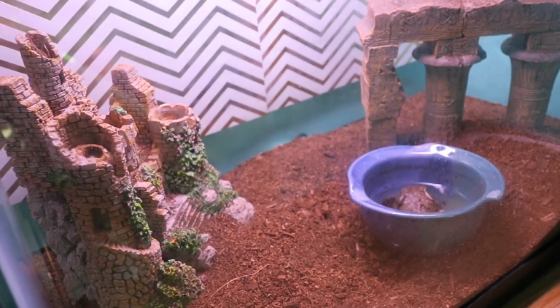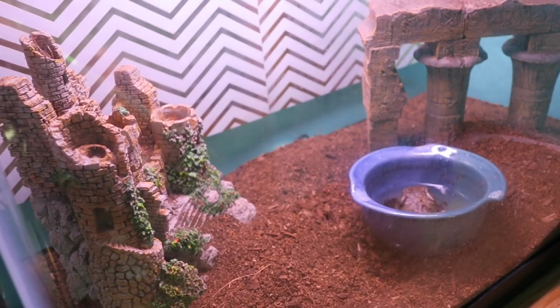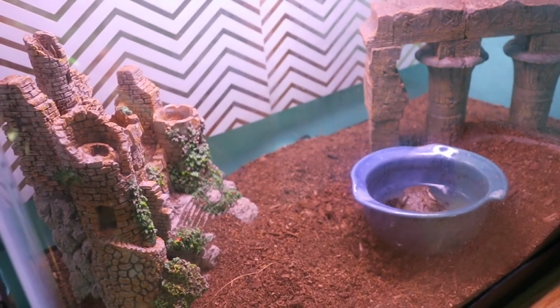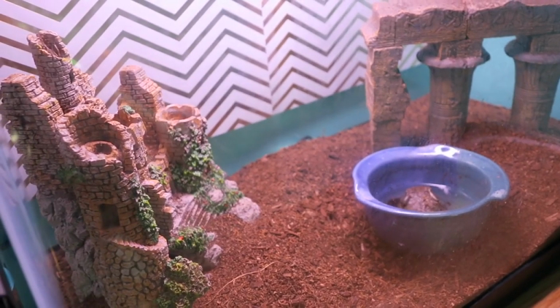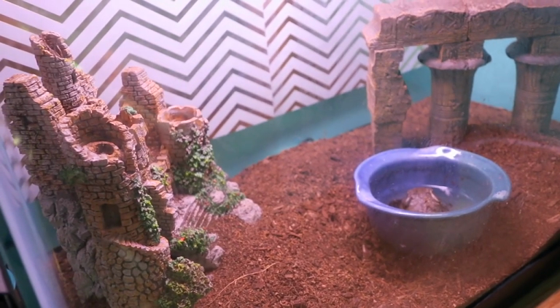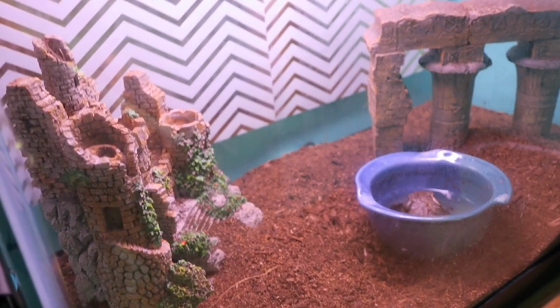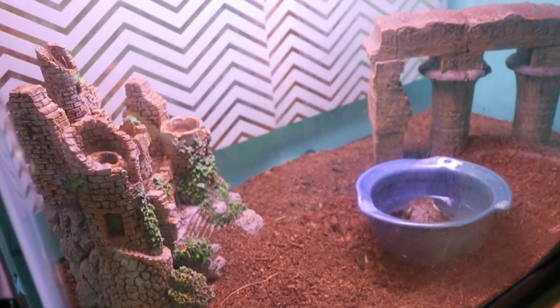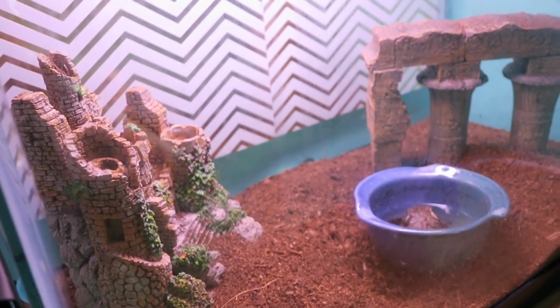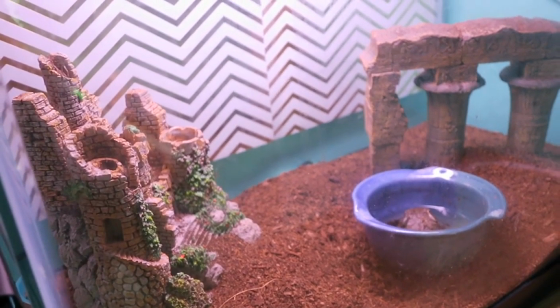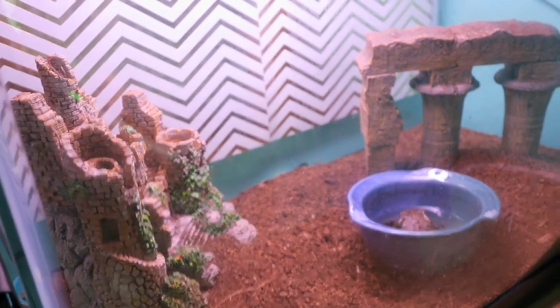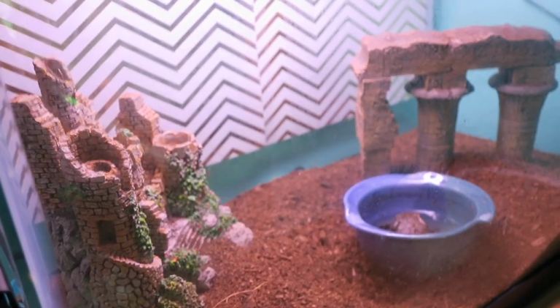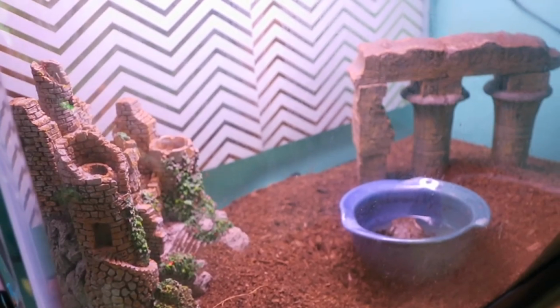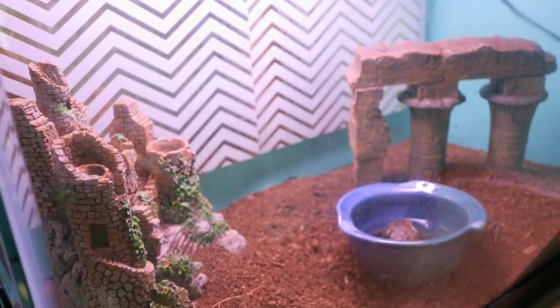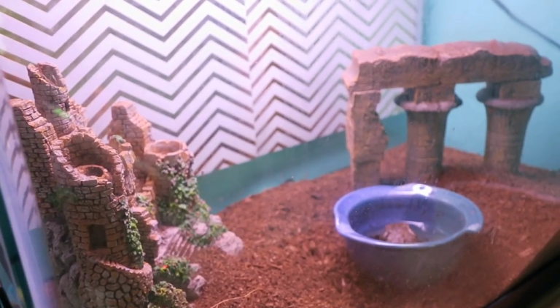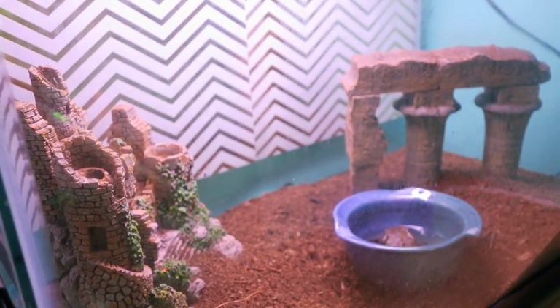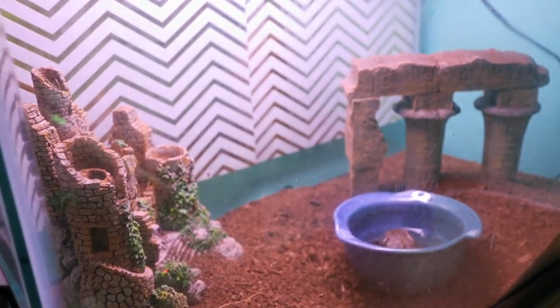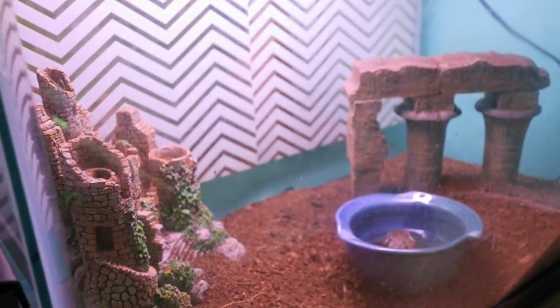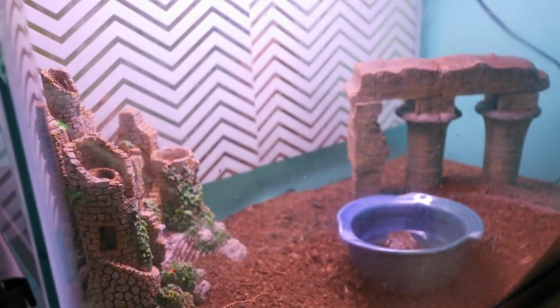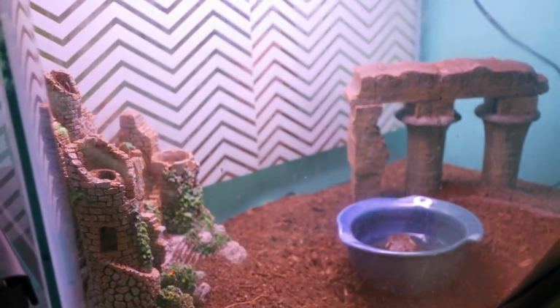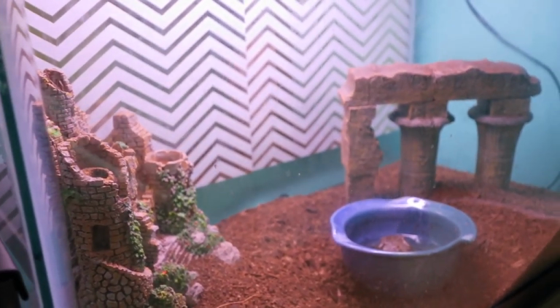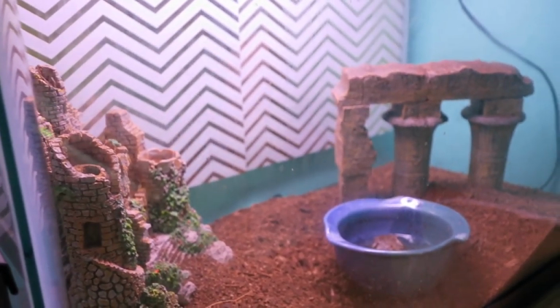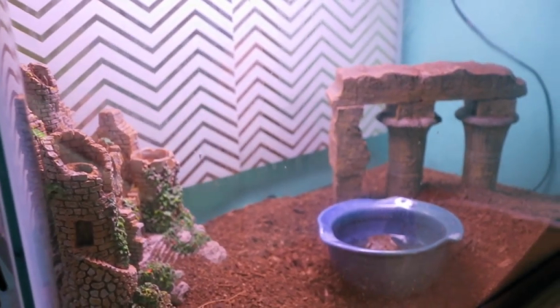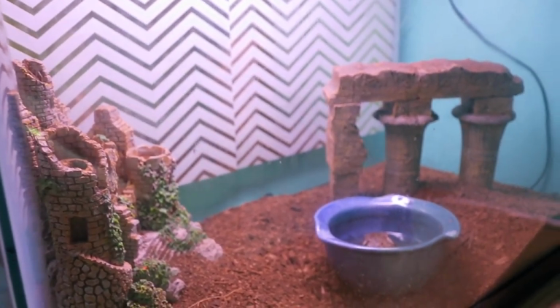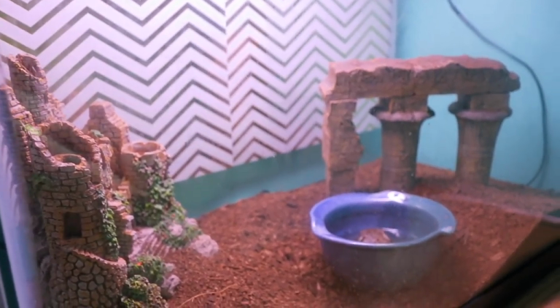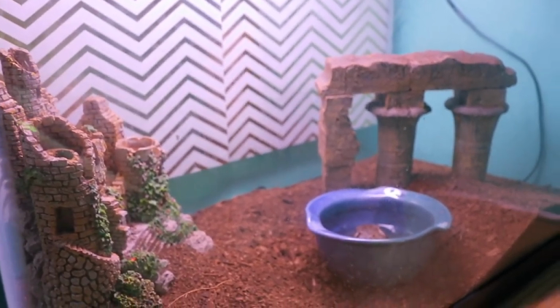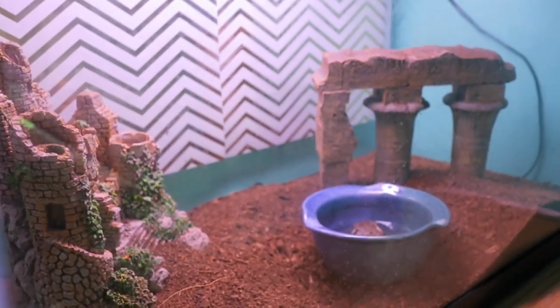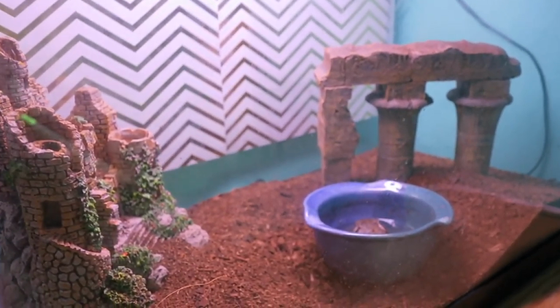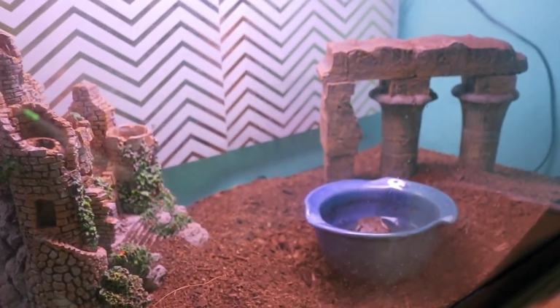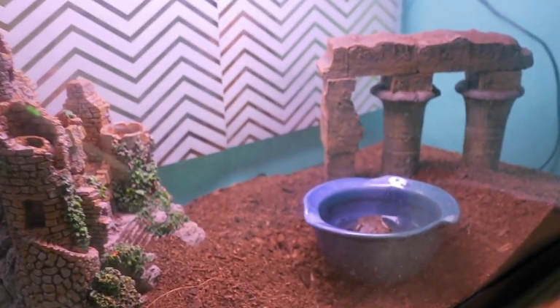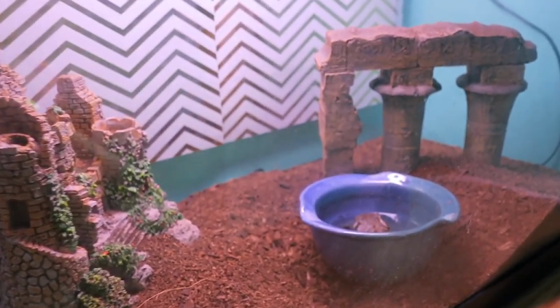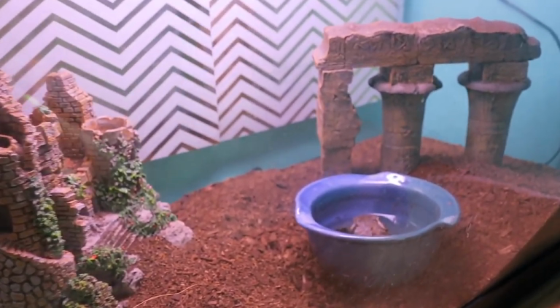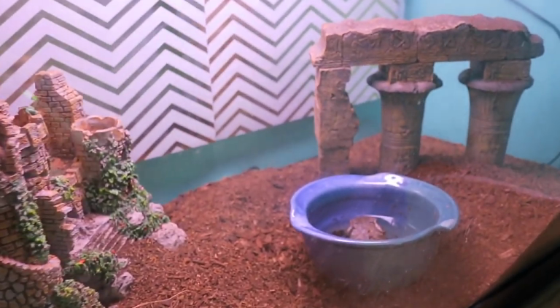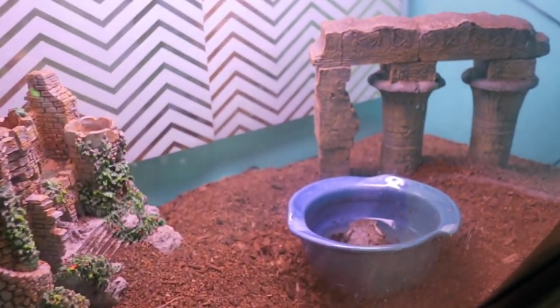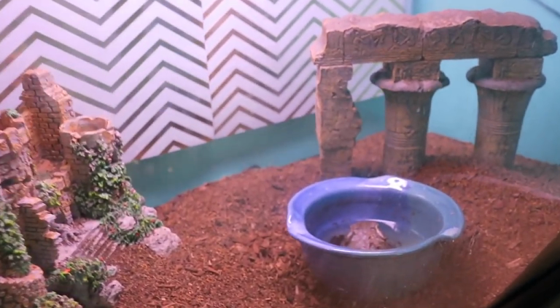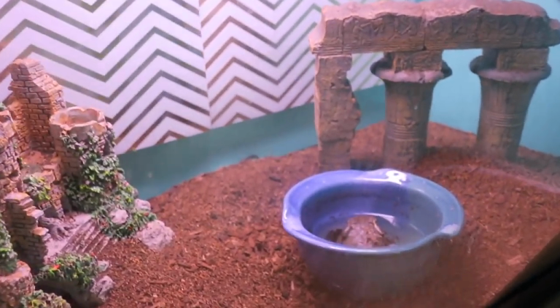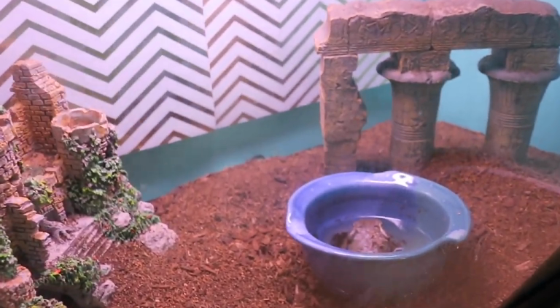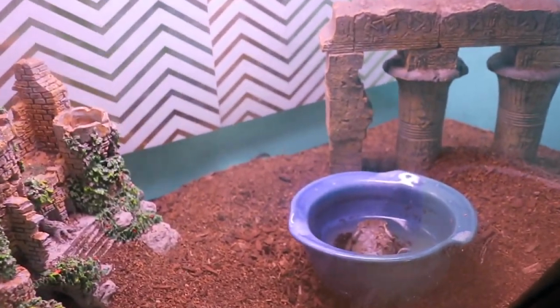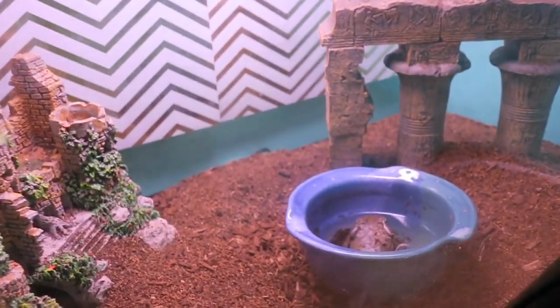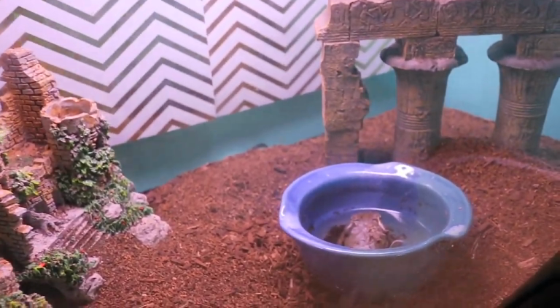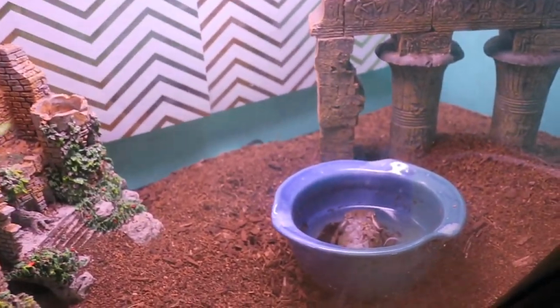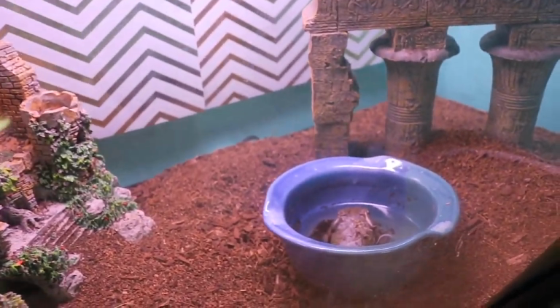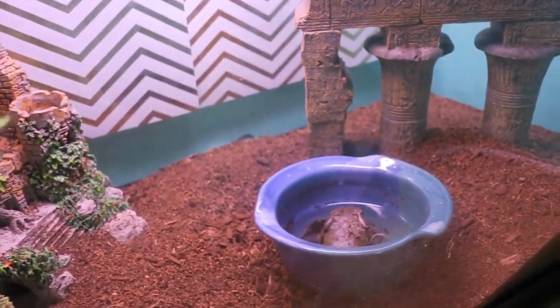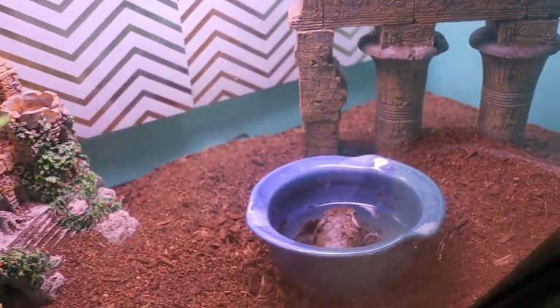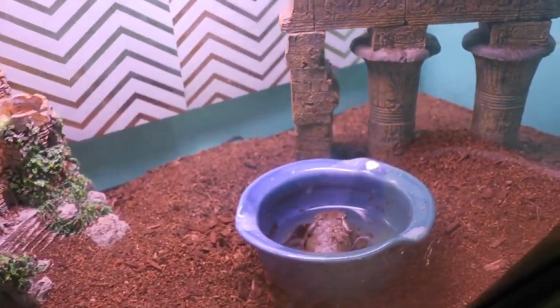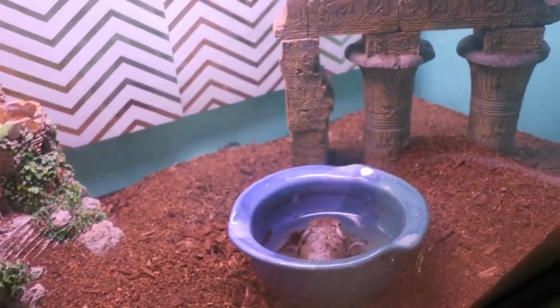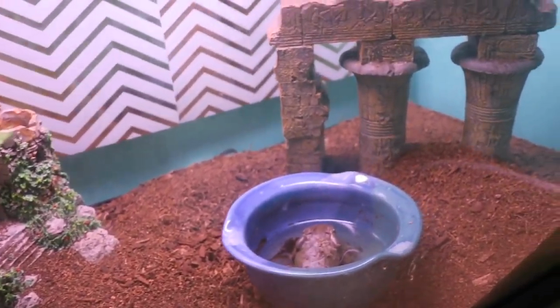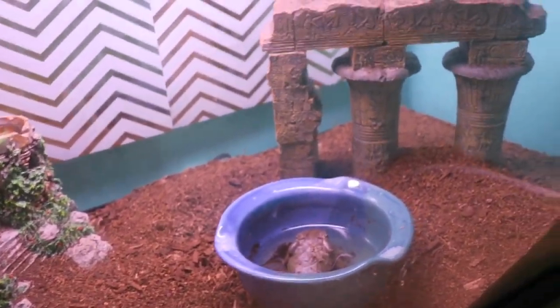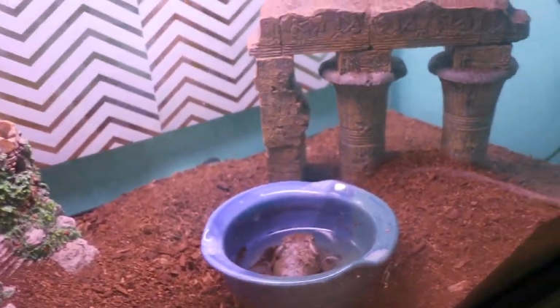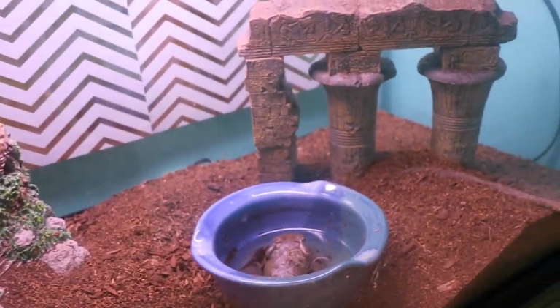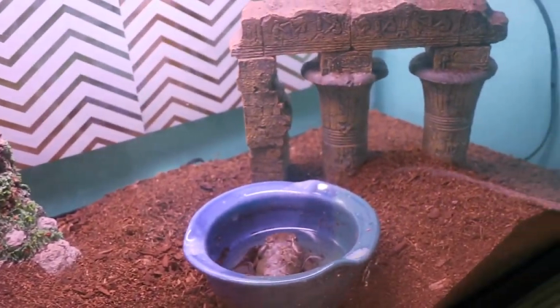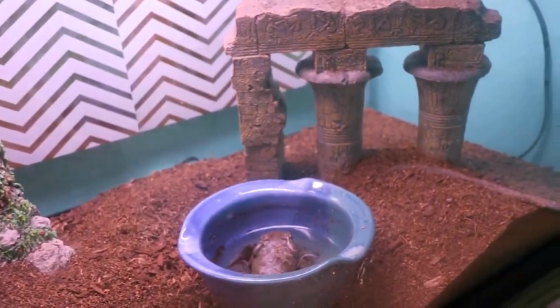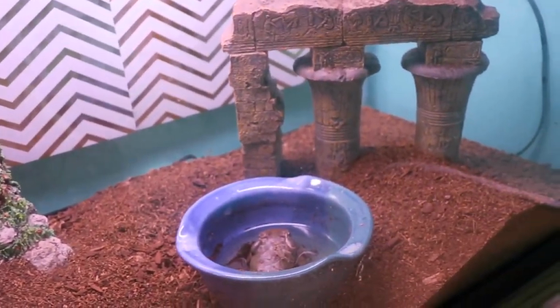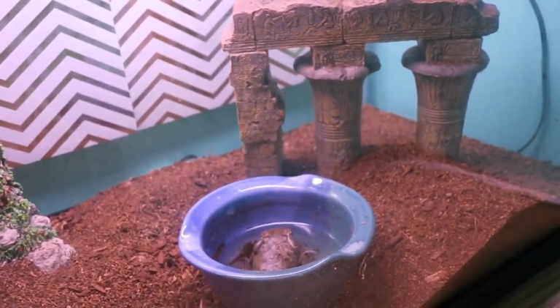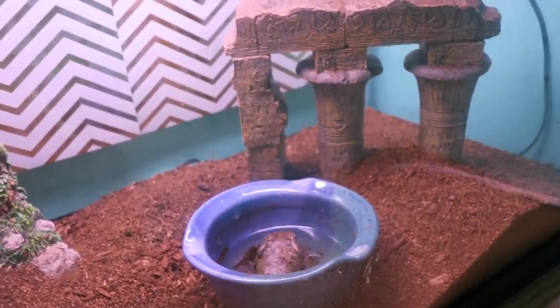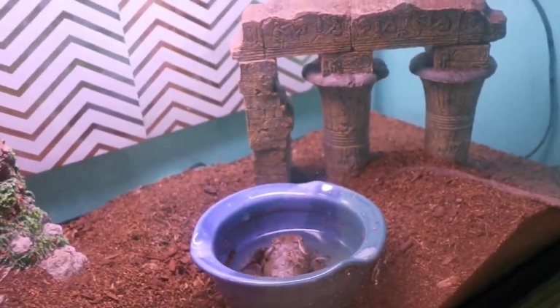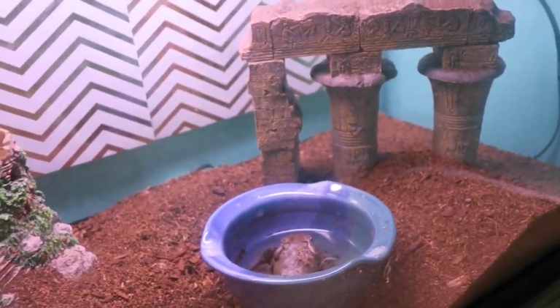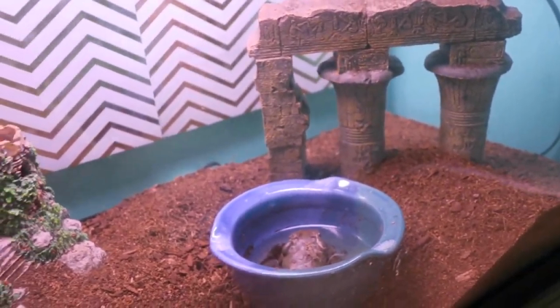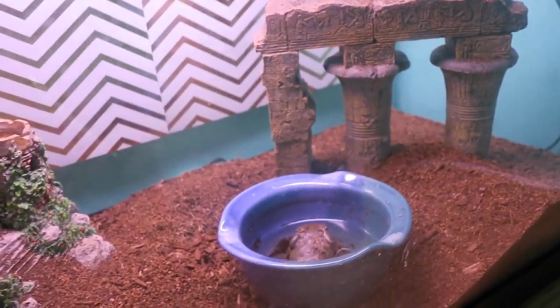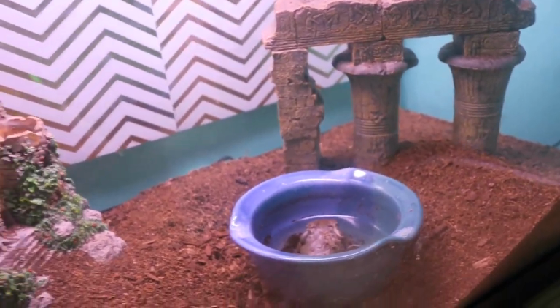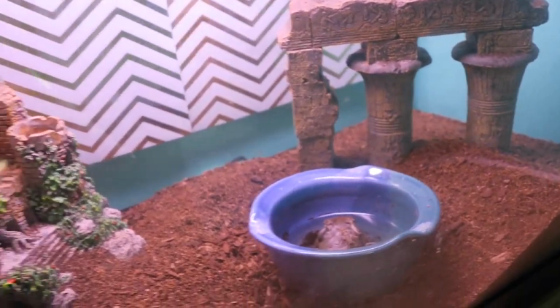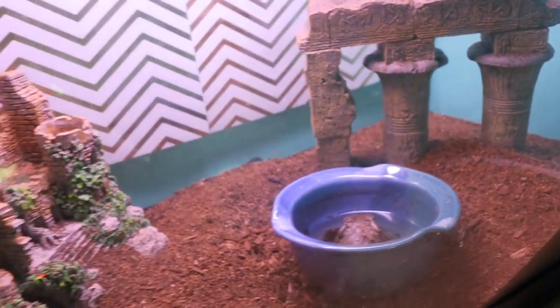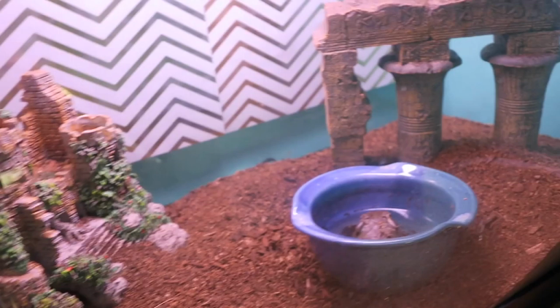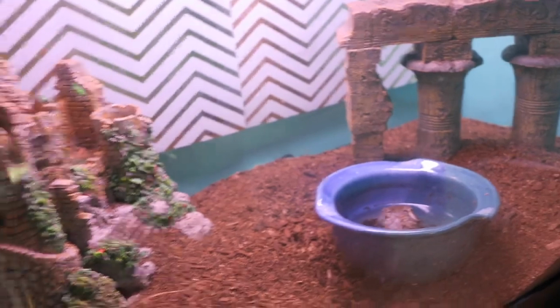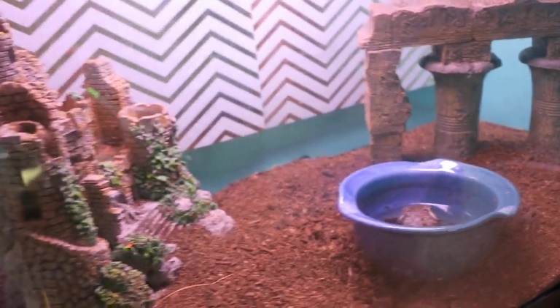Here's another 20 gallon tall that's home to one Colorado River Toad that will be getting much bigger than he is now.